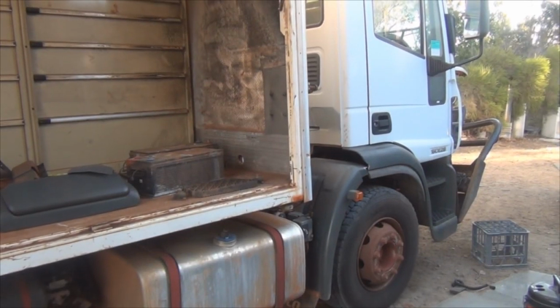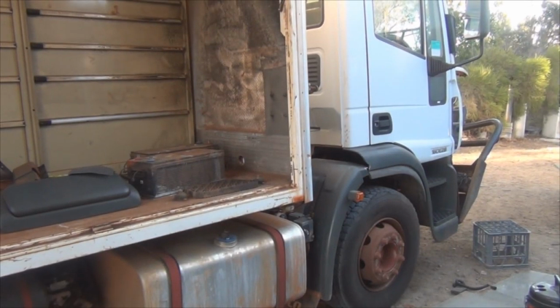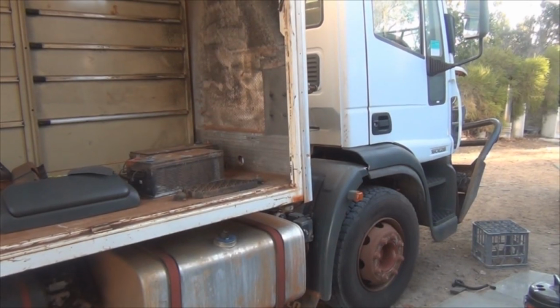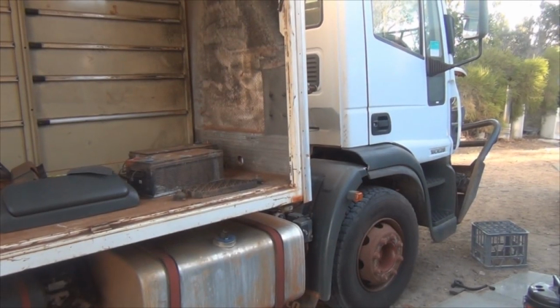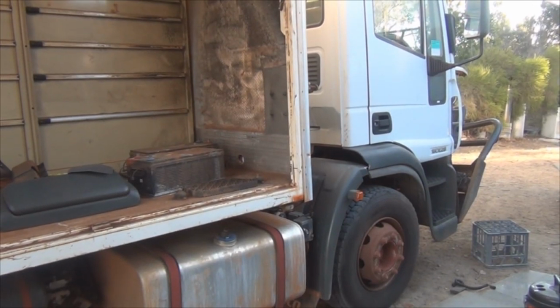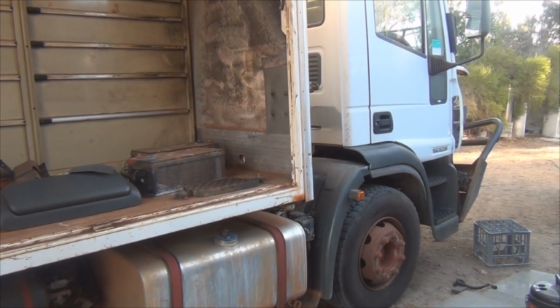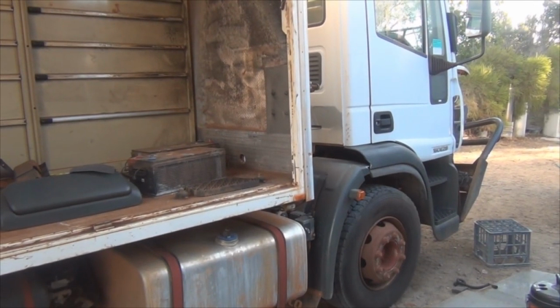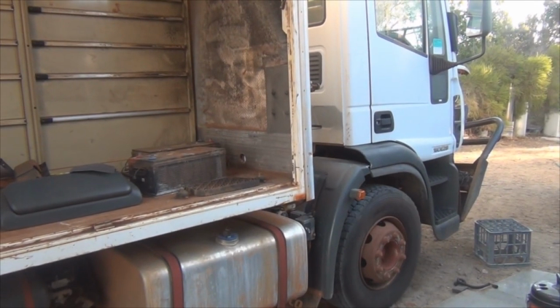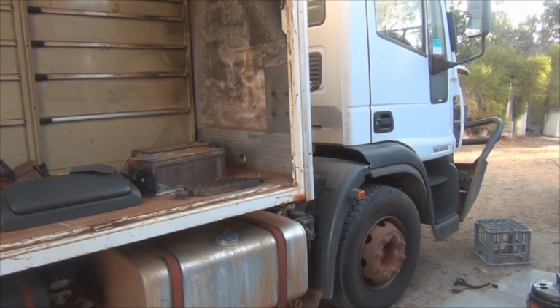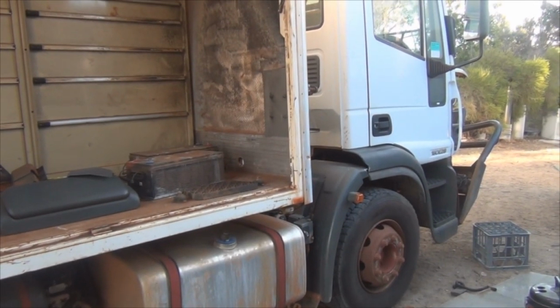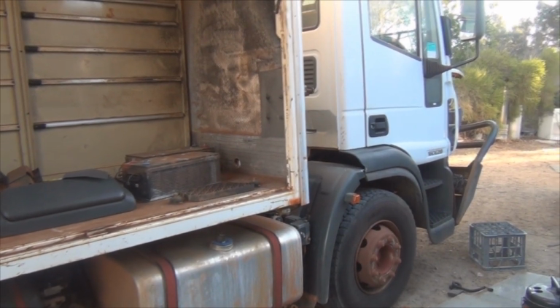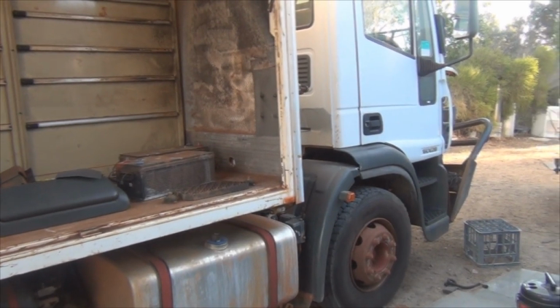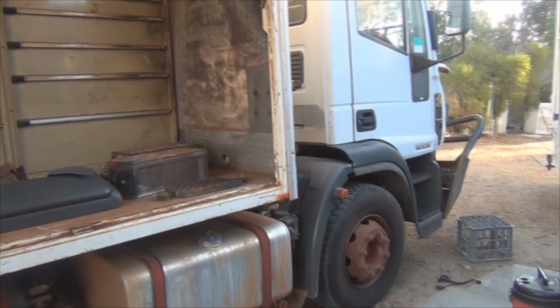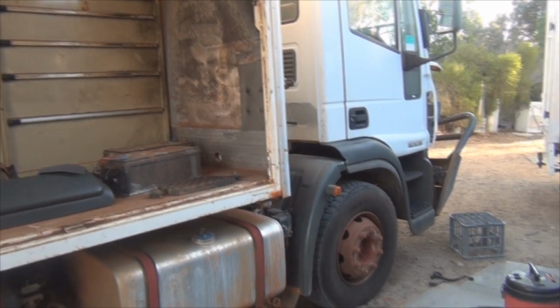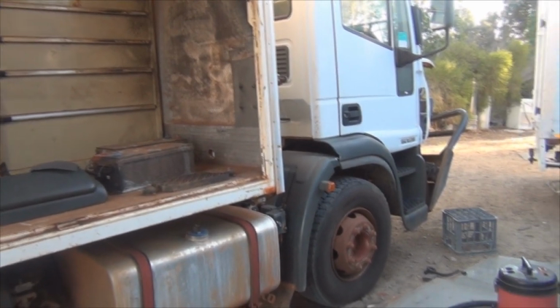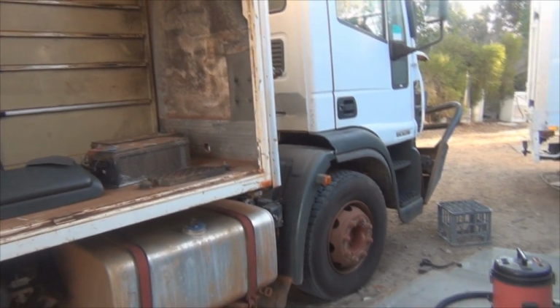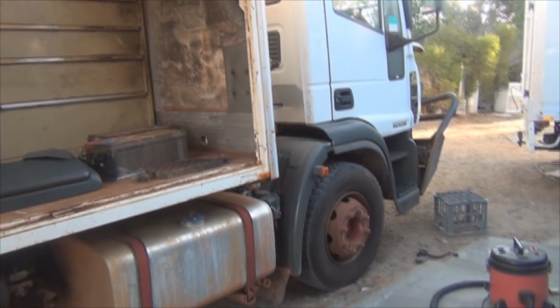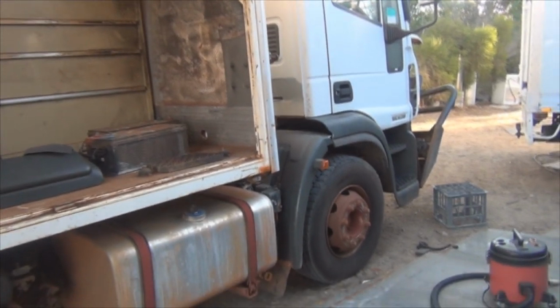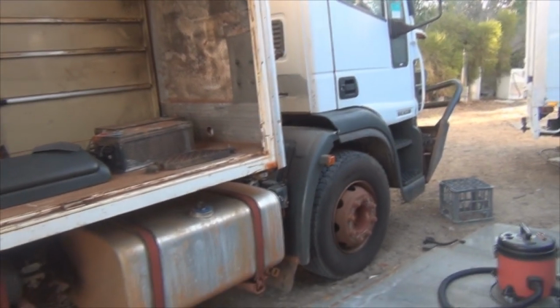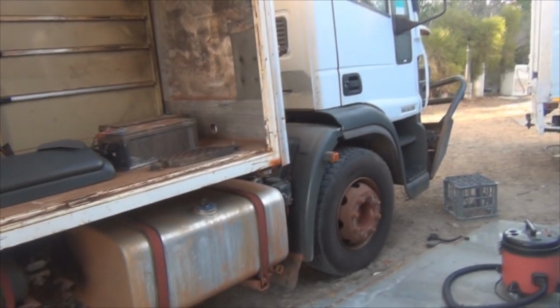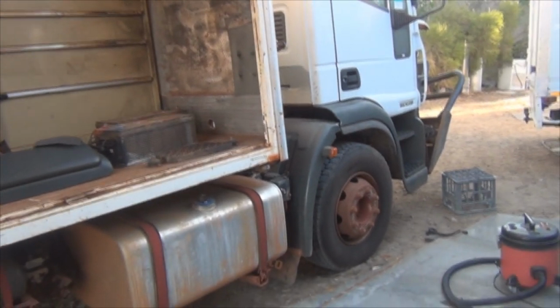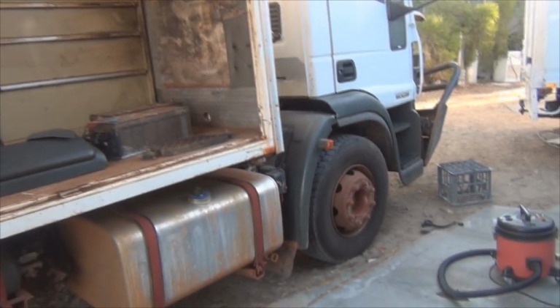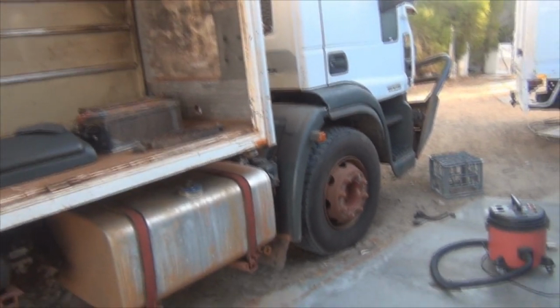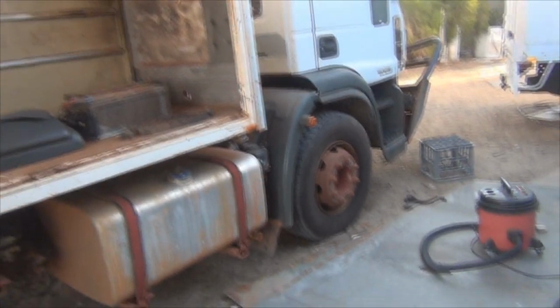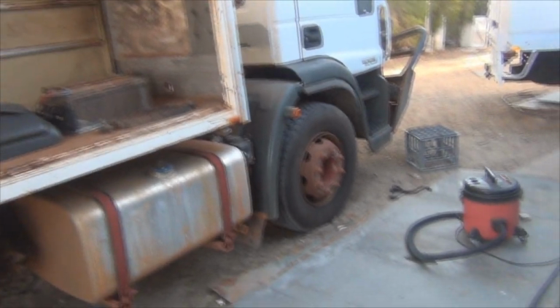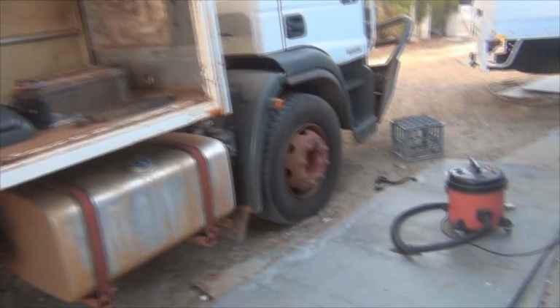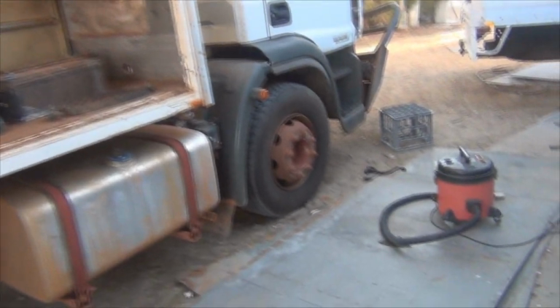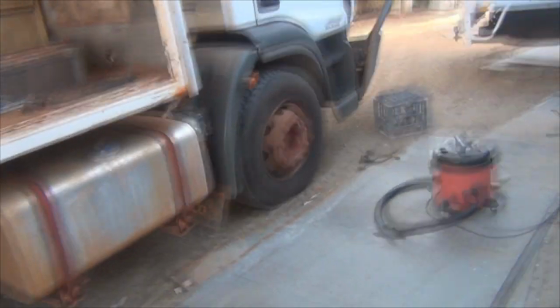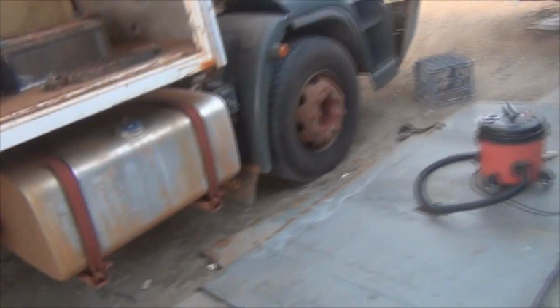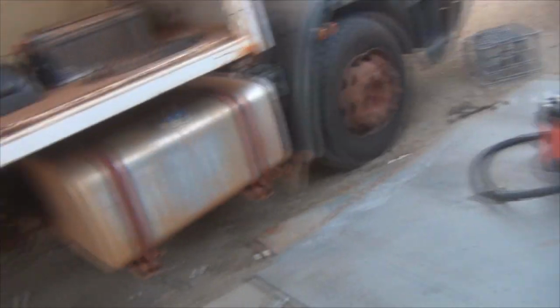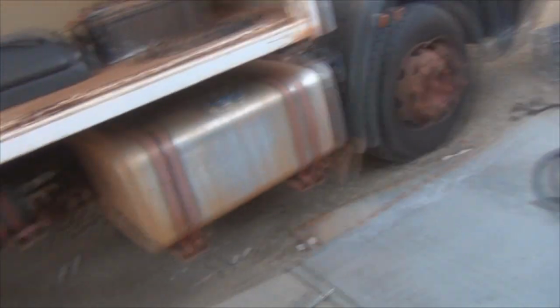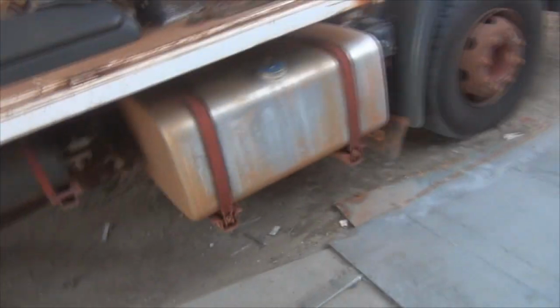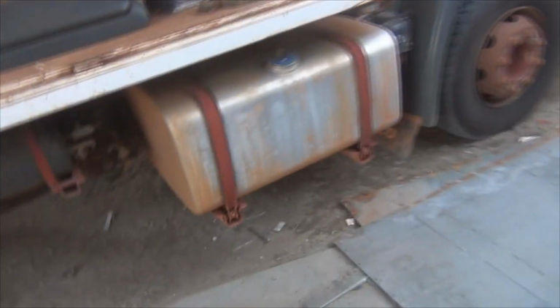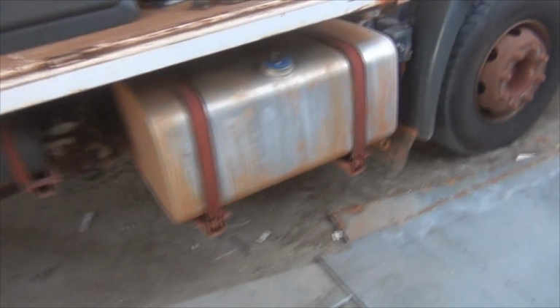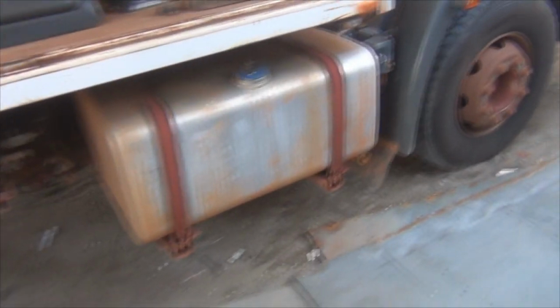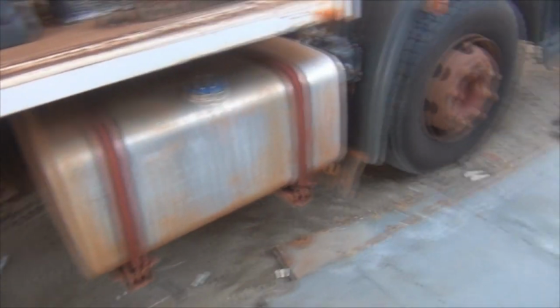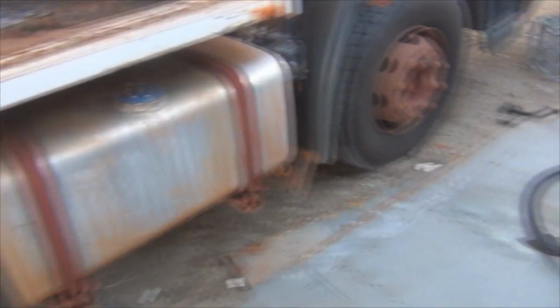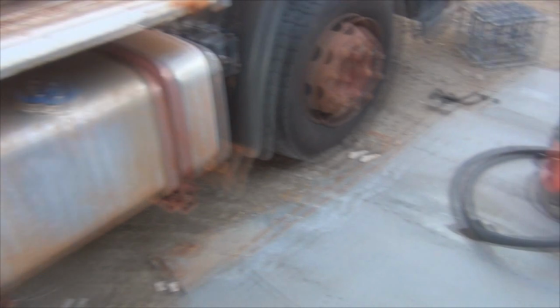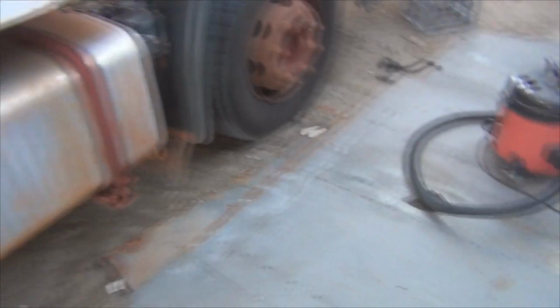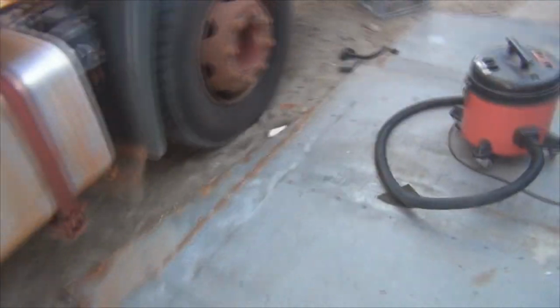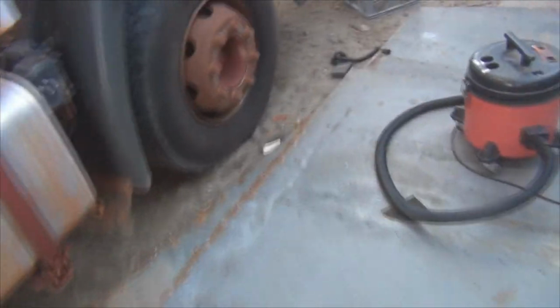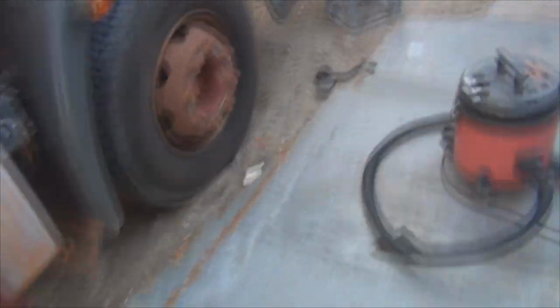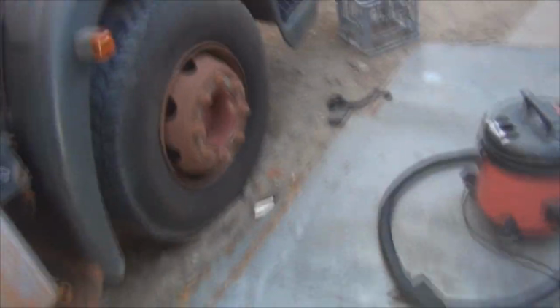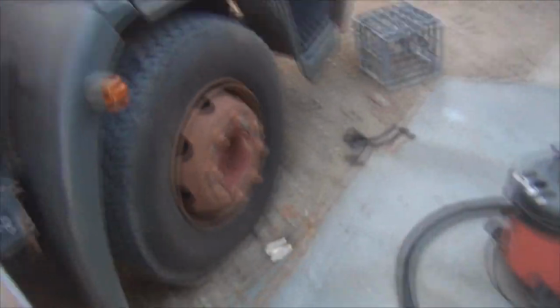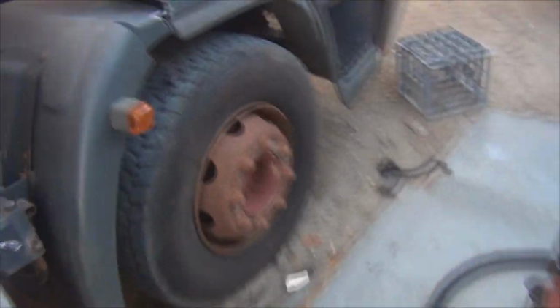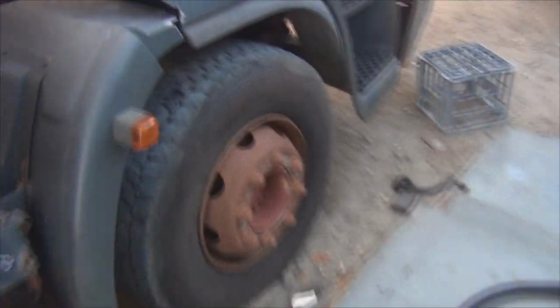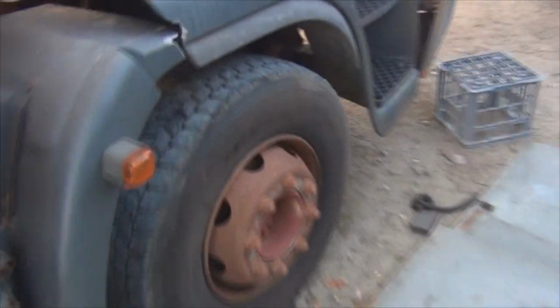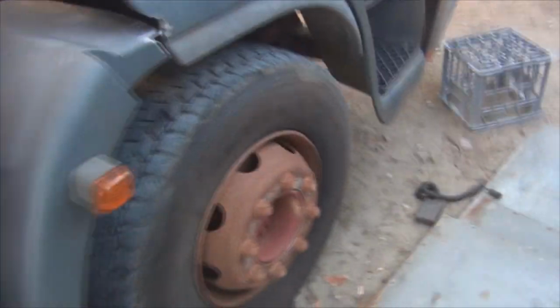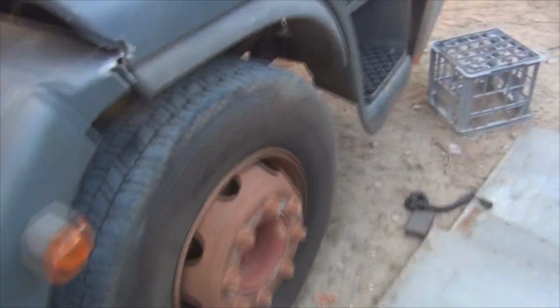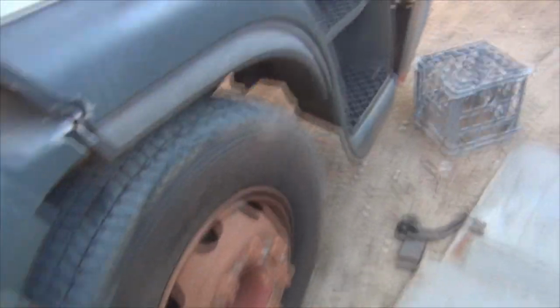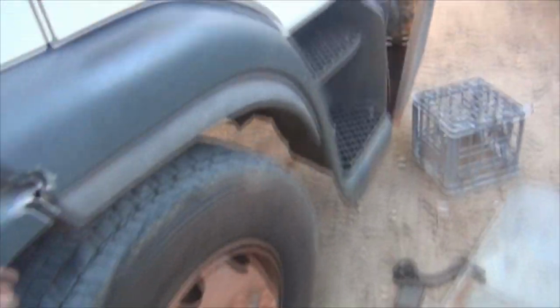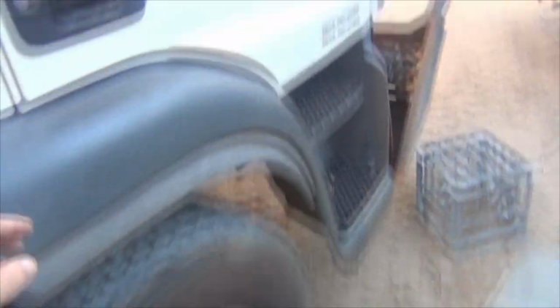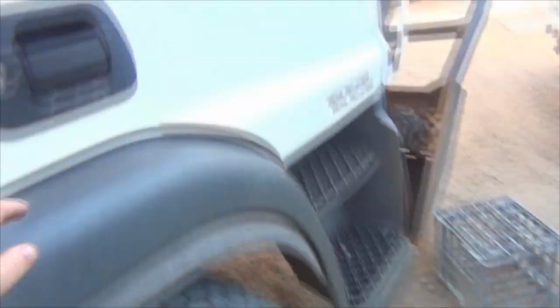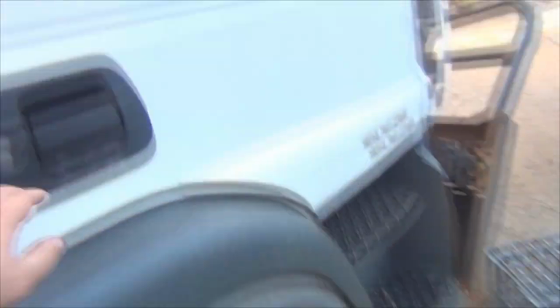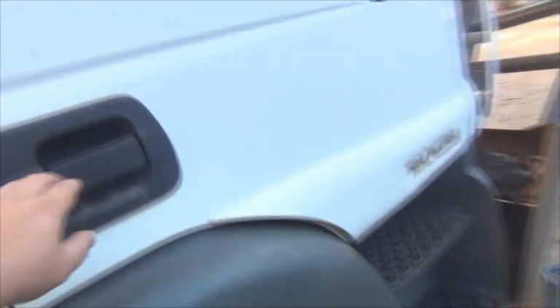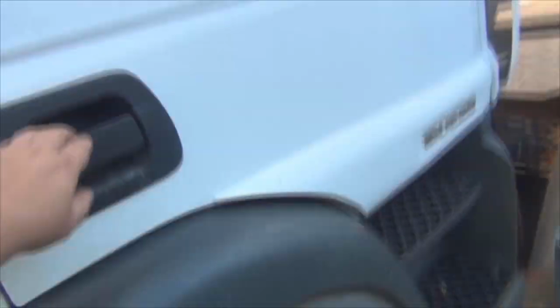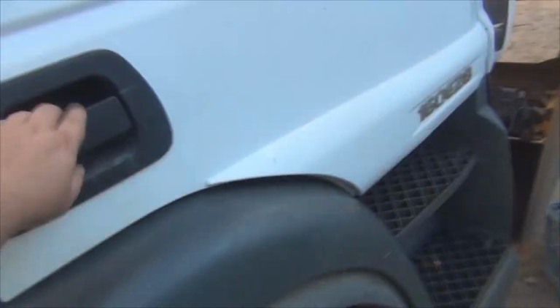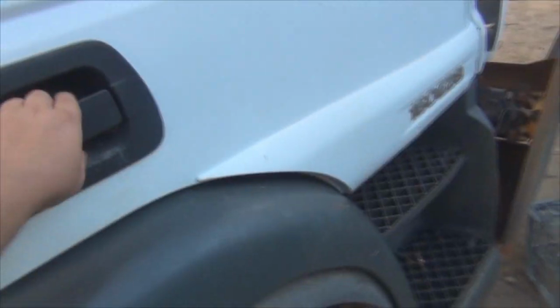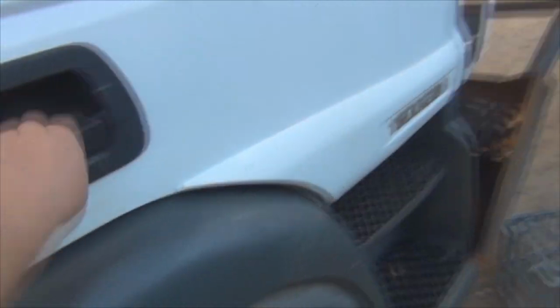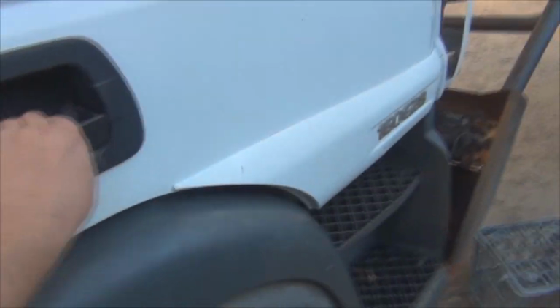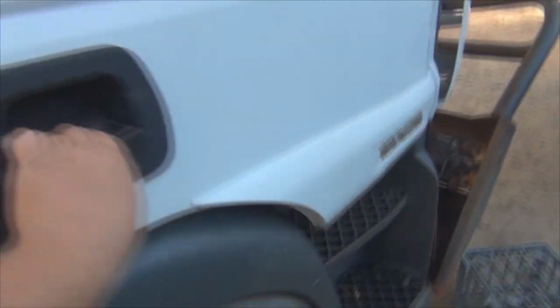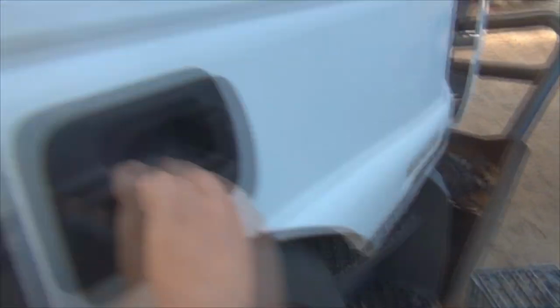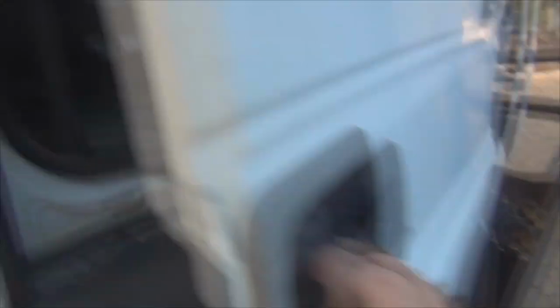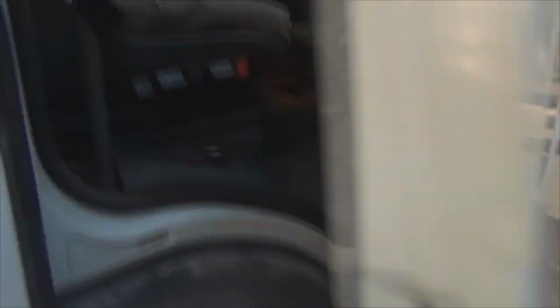G'day everybody, it's me again. We've got this Iveco Euro Cargo here. We're hoping to turn it into a new train truck.